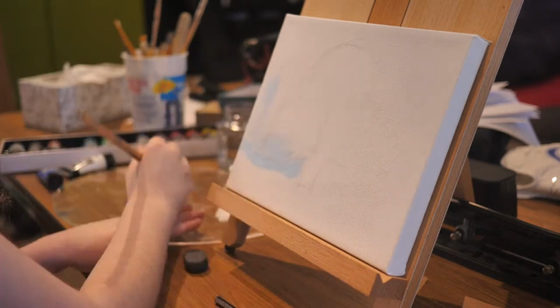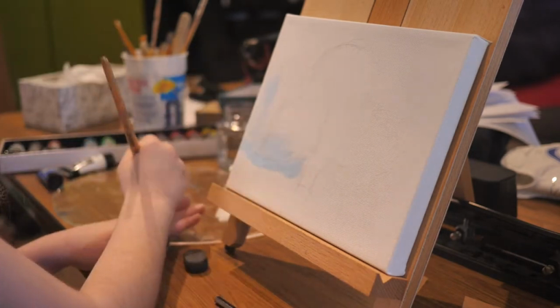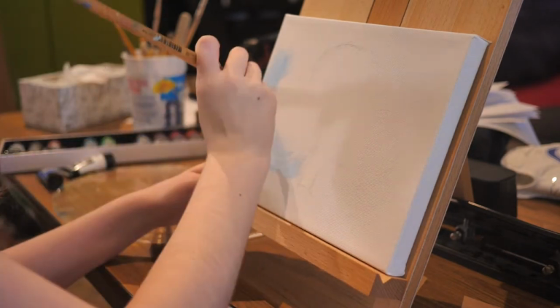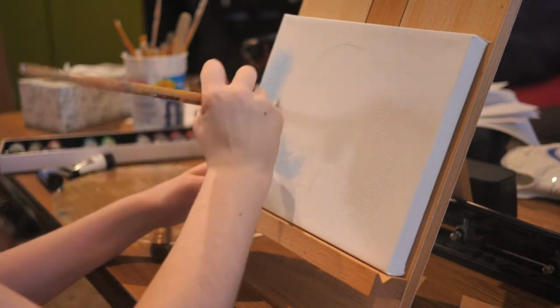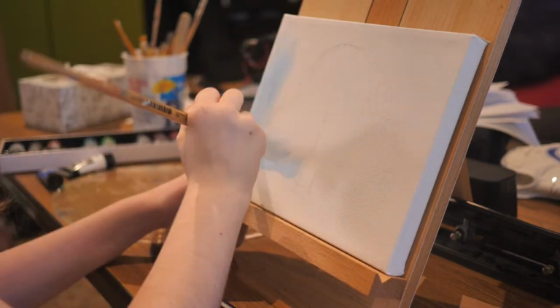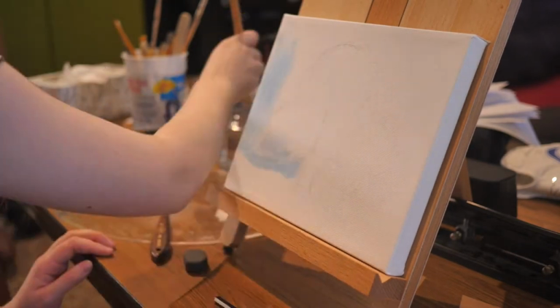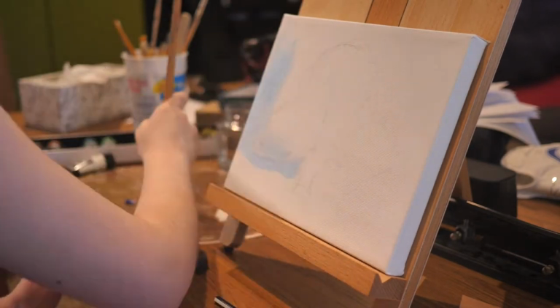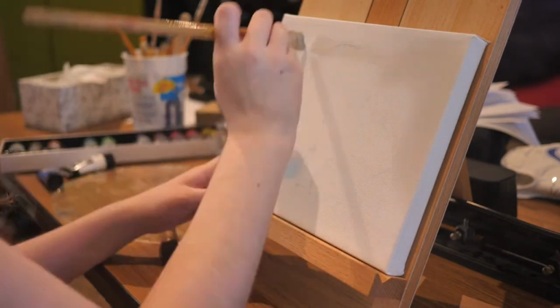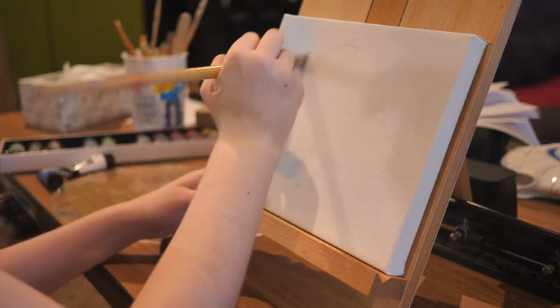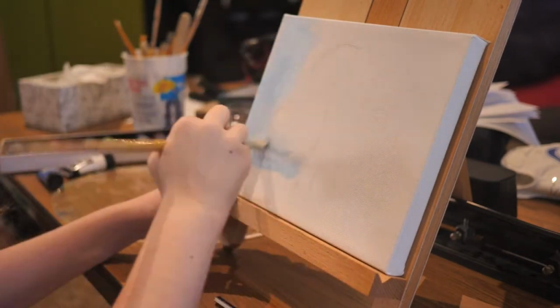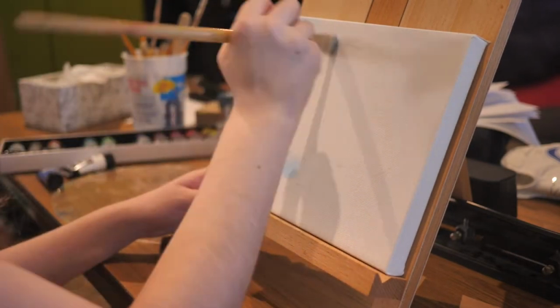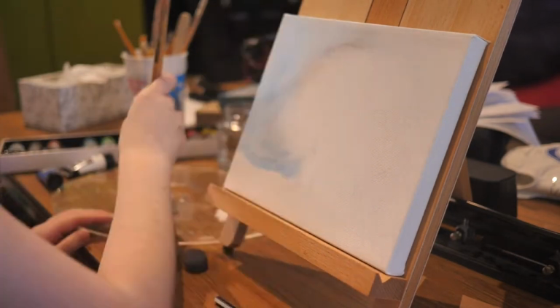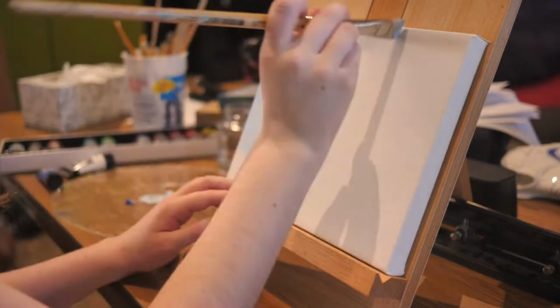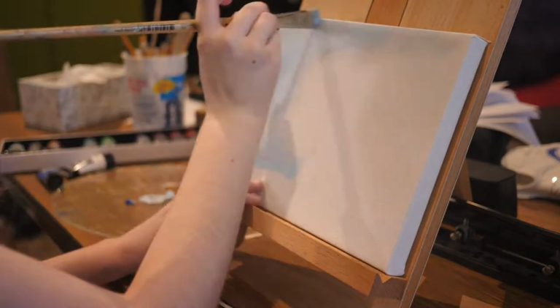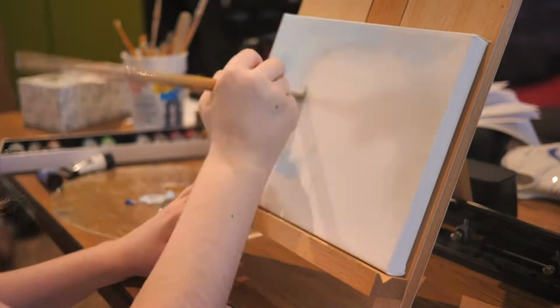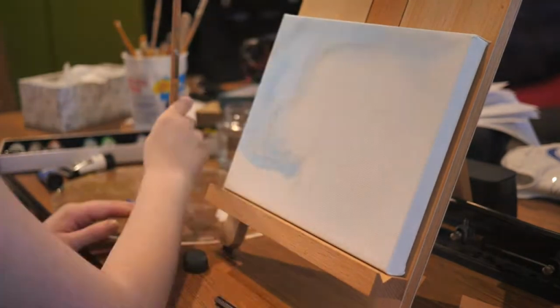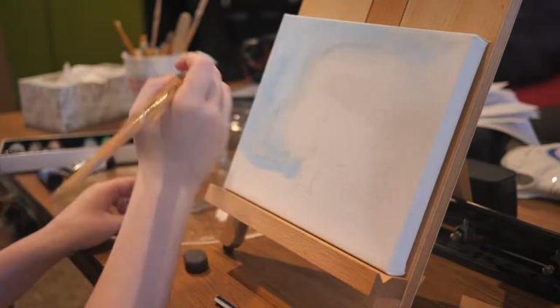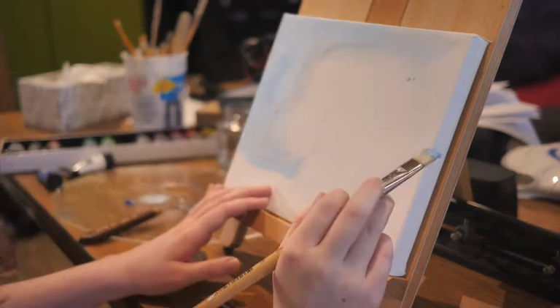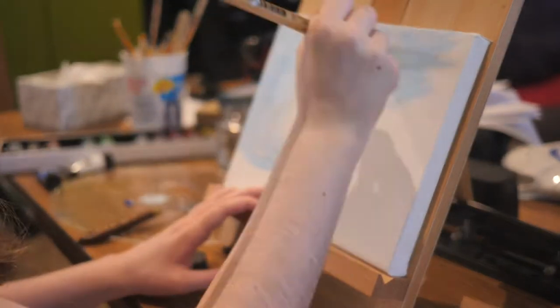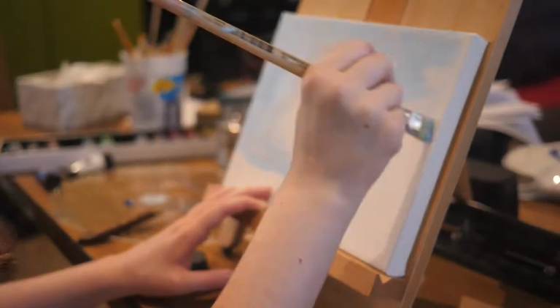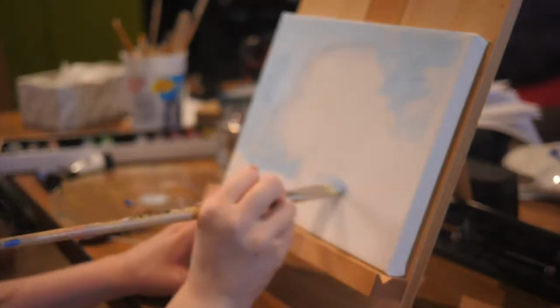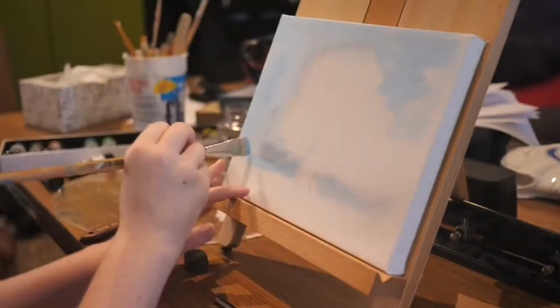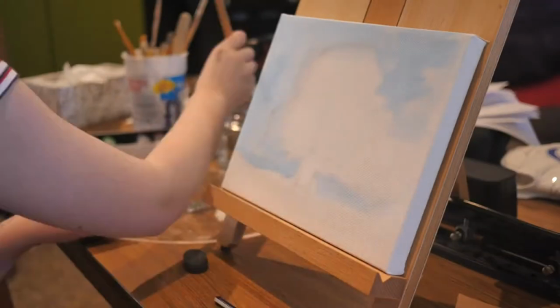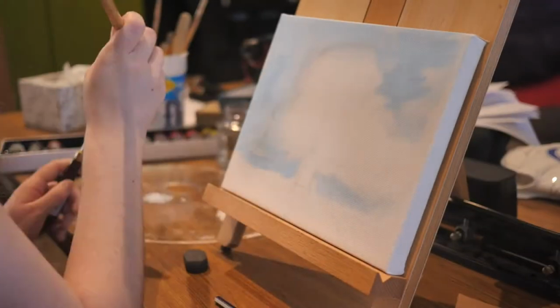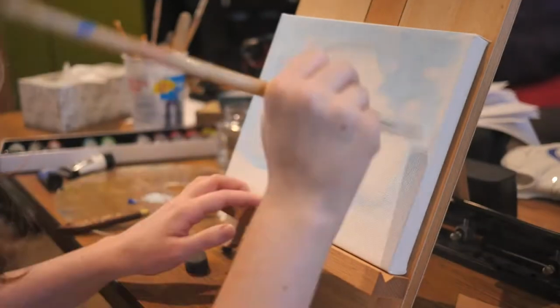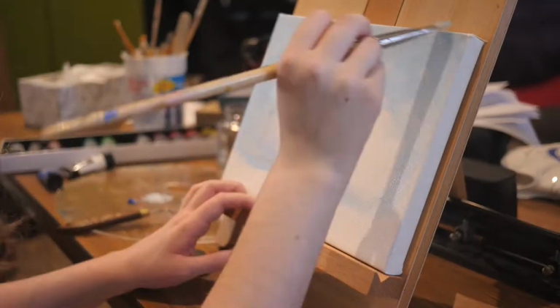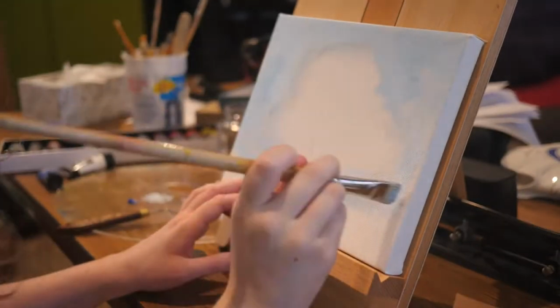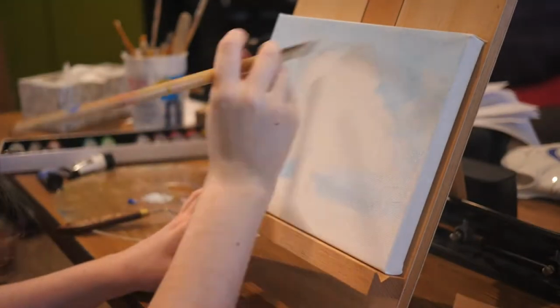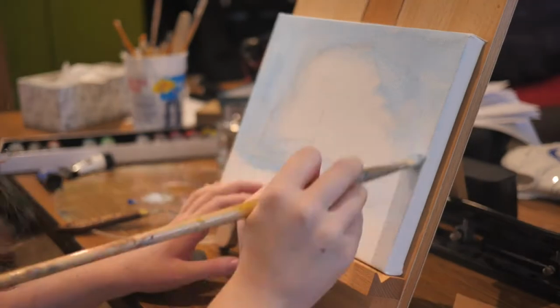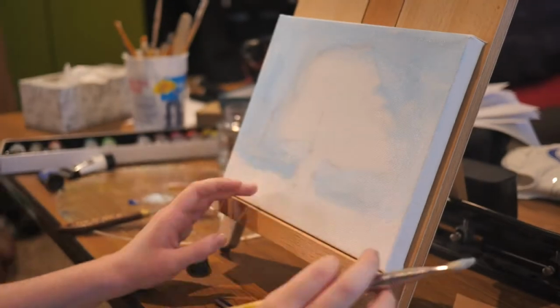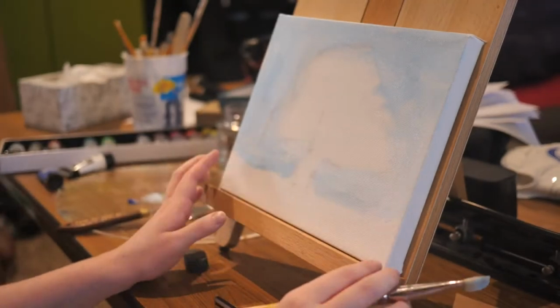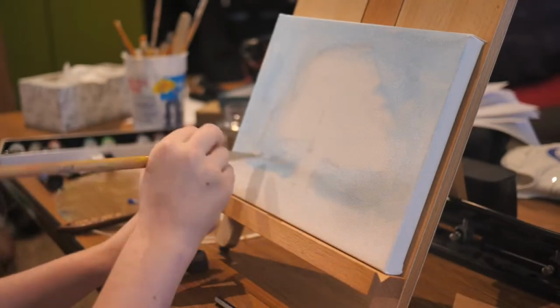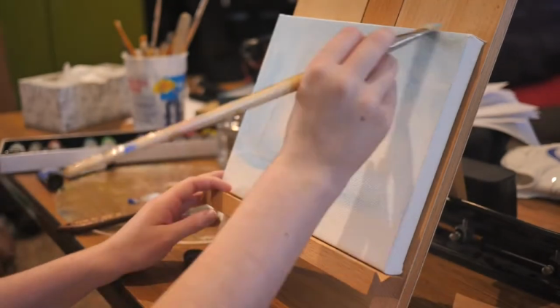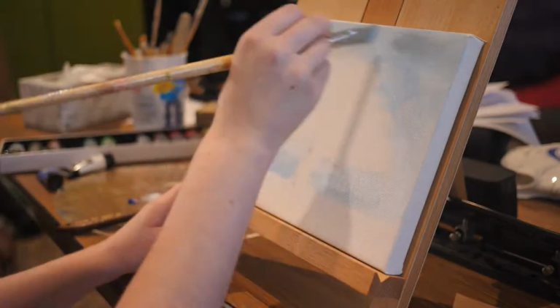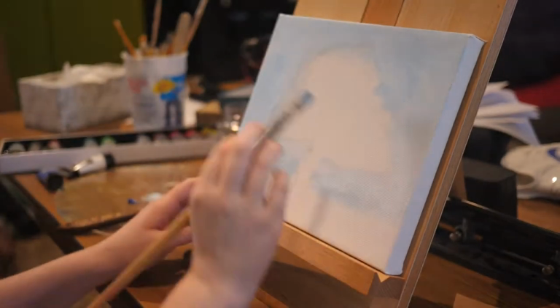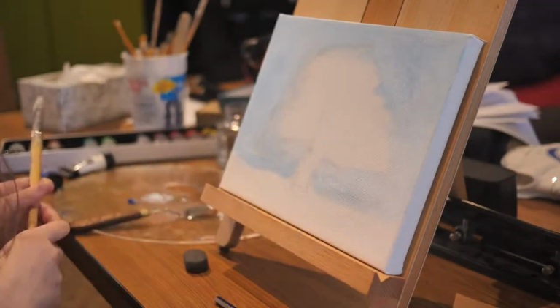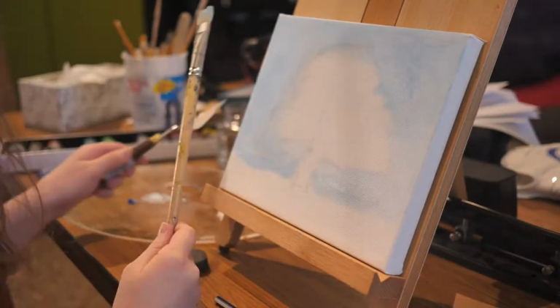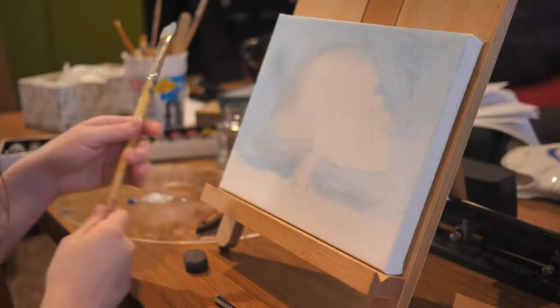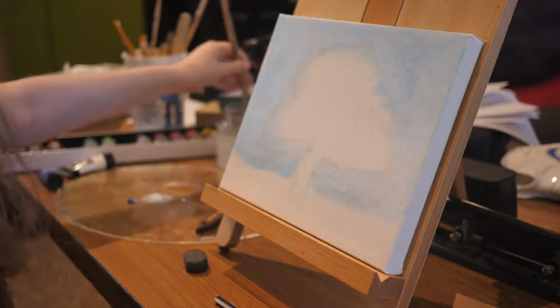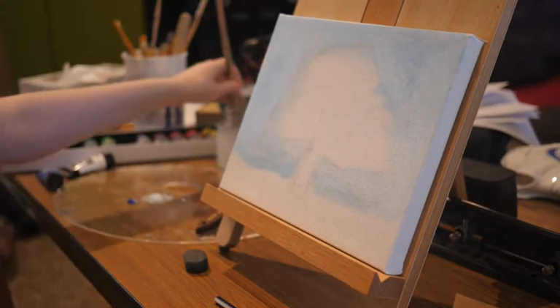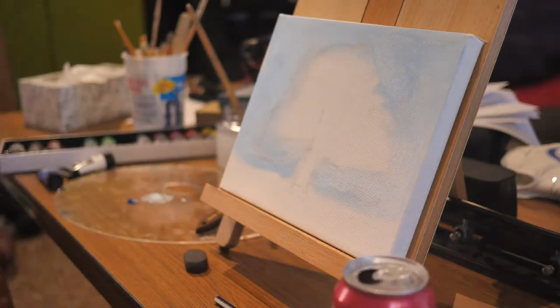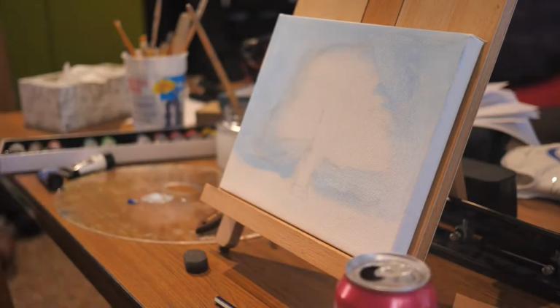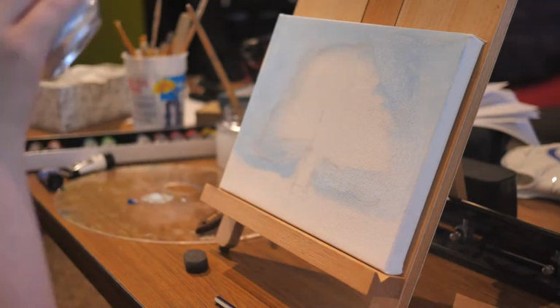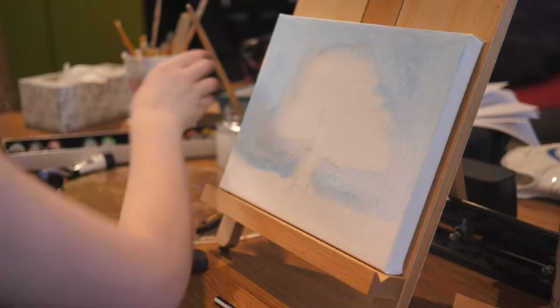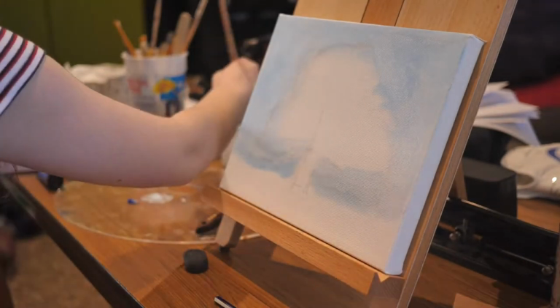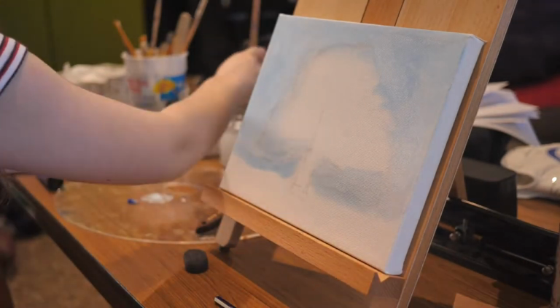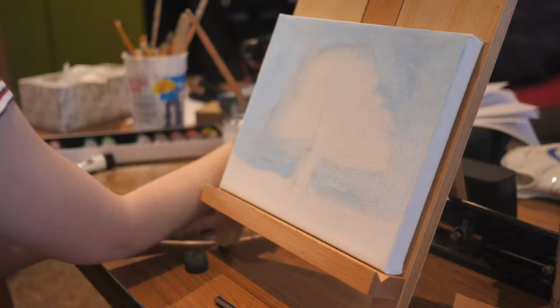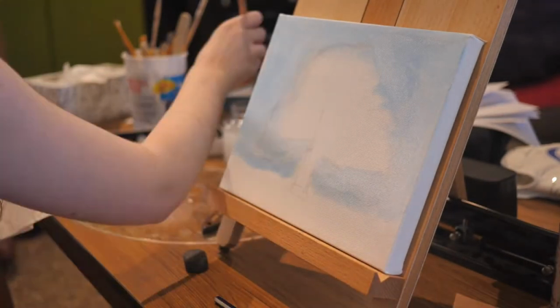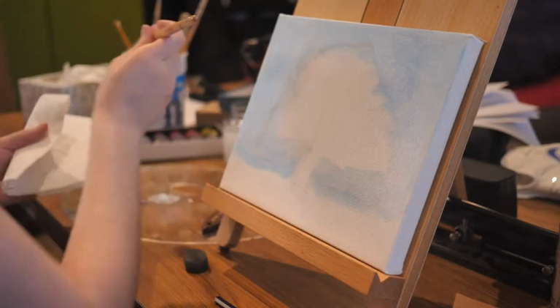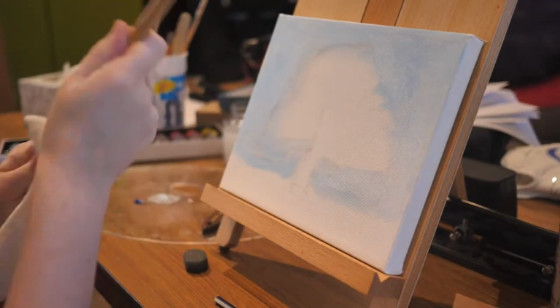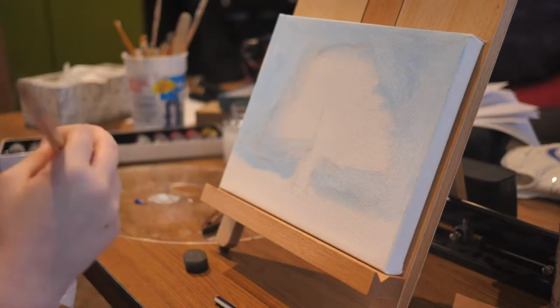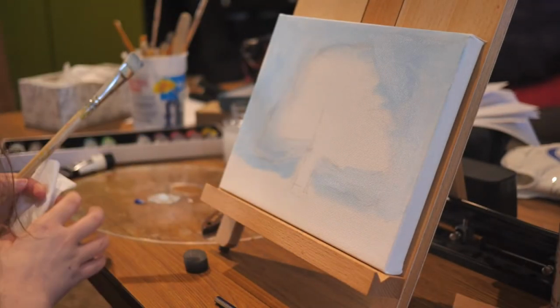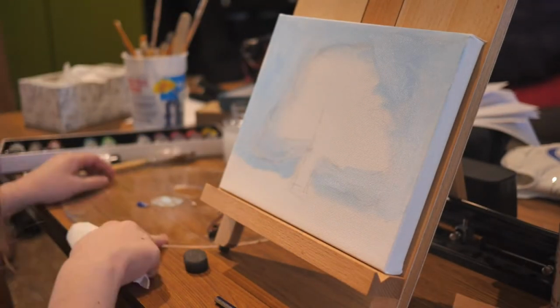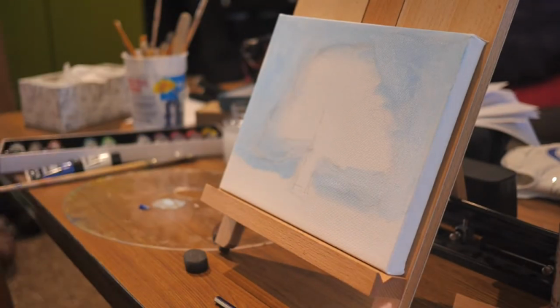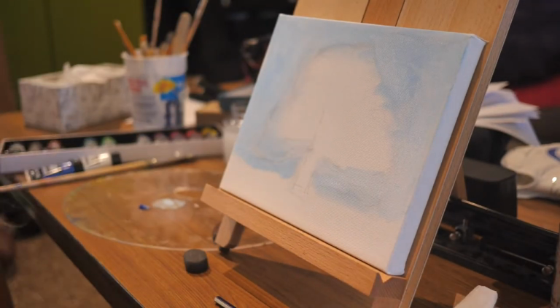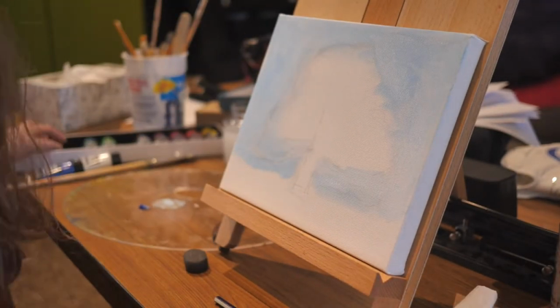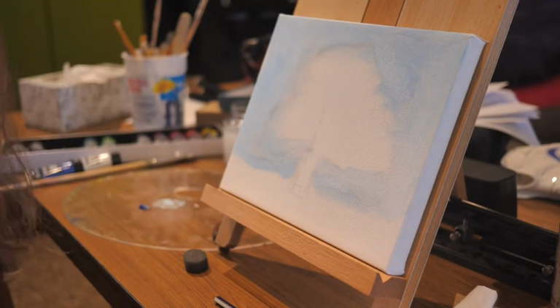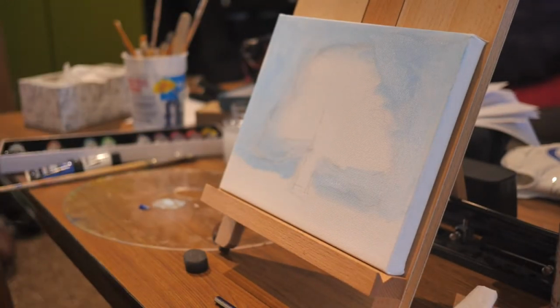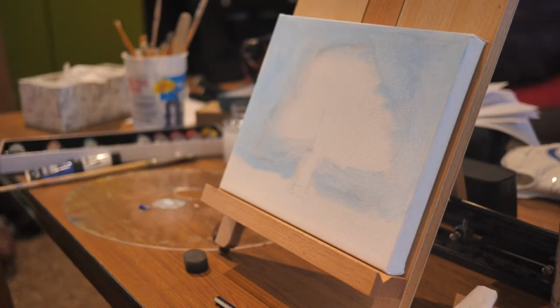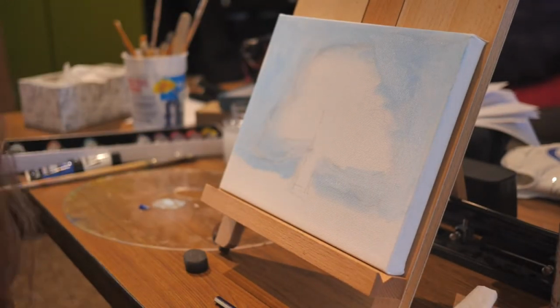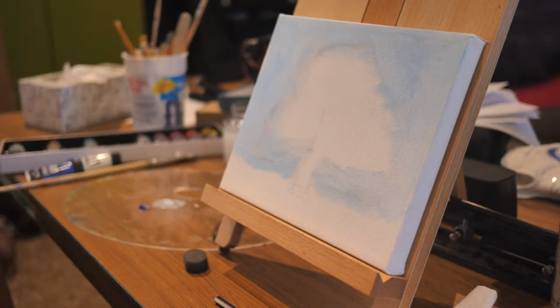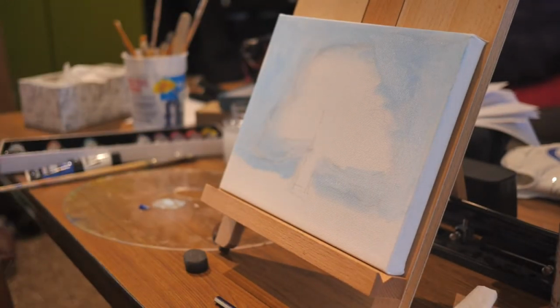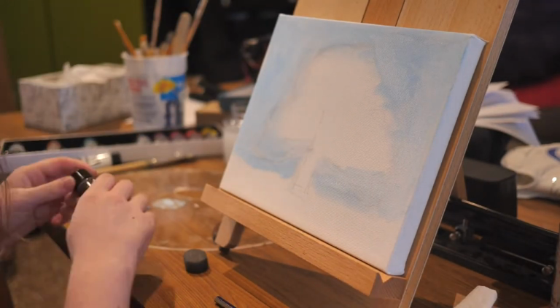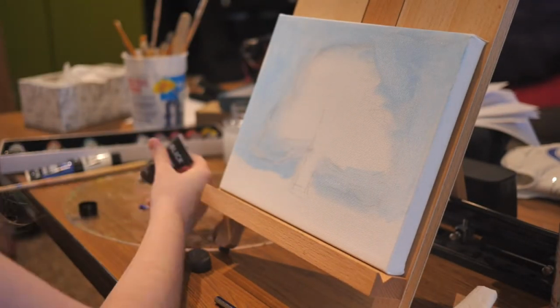I want to keep these stylistic traits in mind when I start painting my own tree. I first start off by painting a light wash of blue for the sky. I do this first so I won't have to work around my finished tree later.